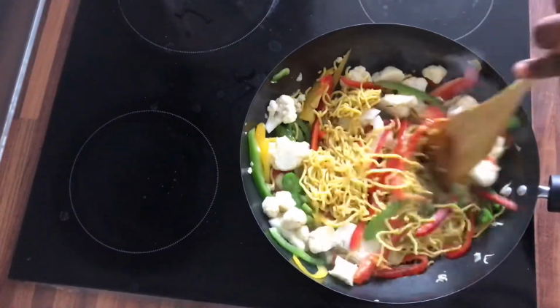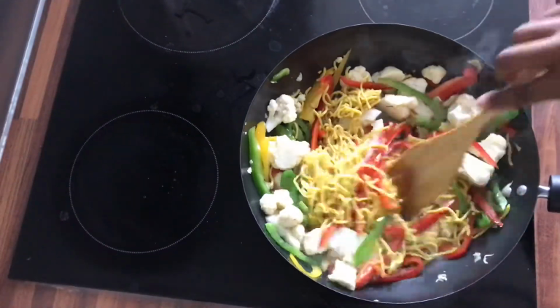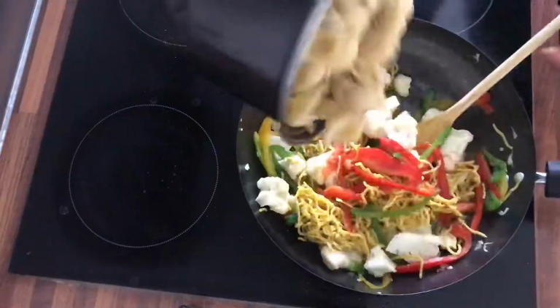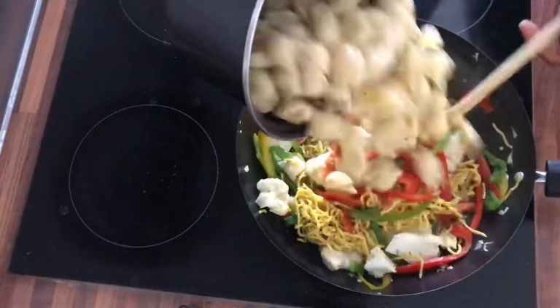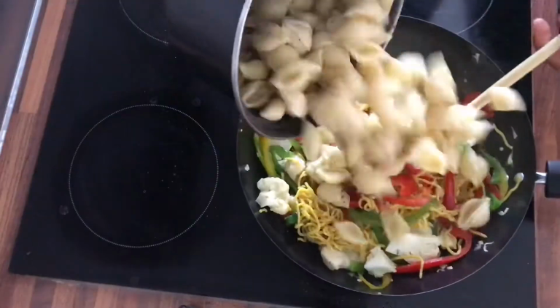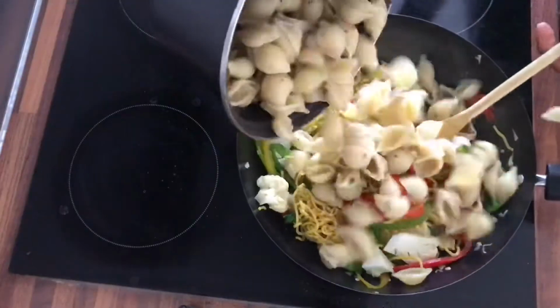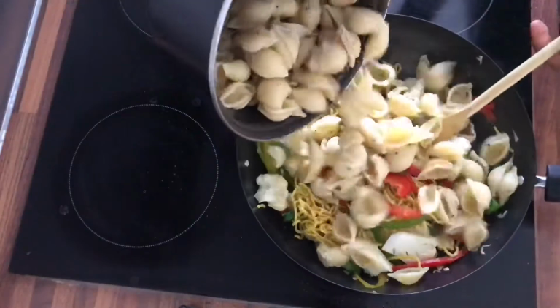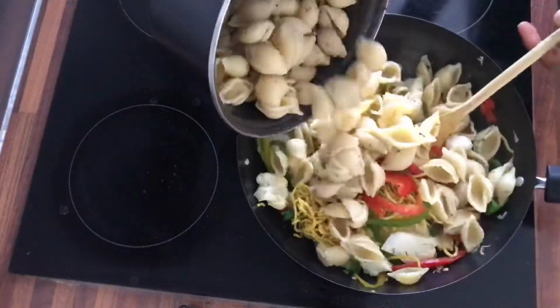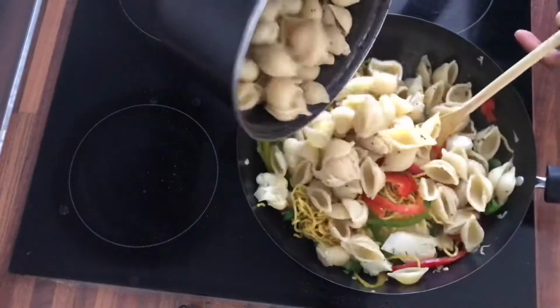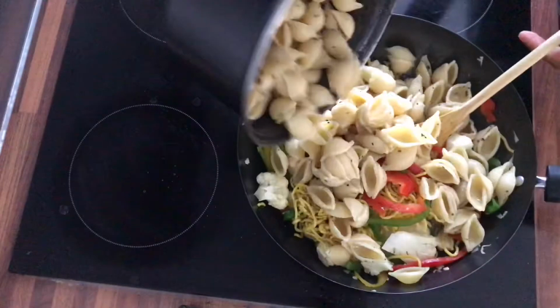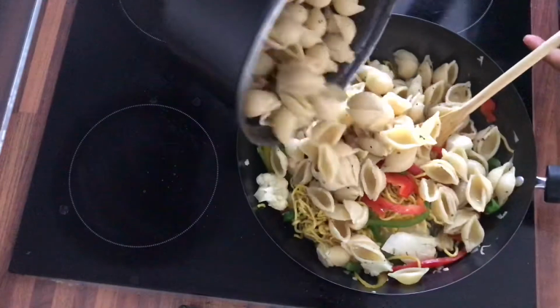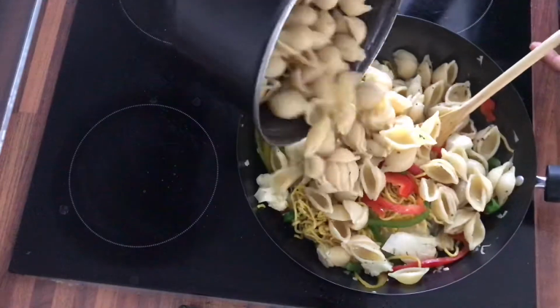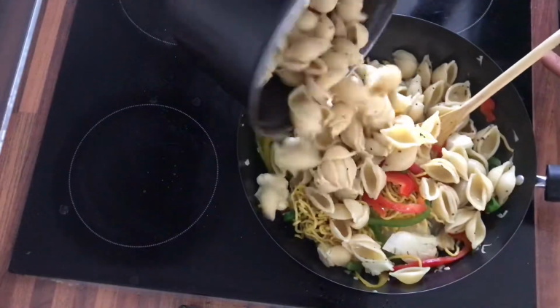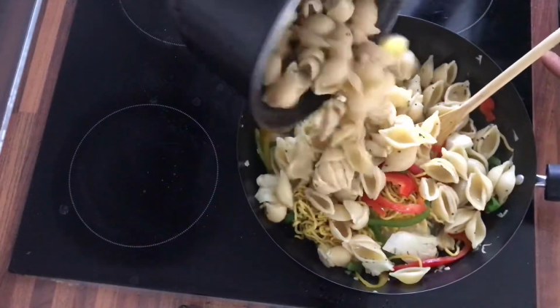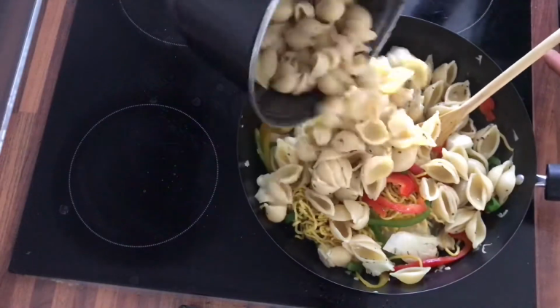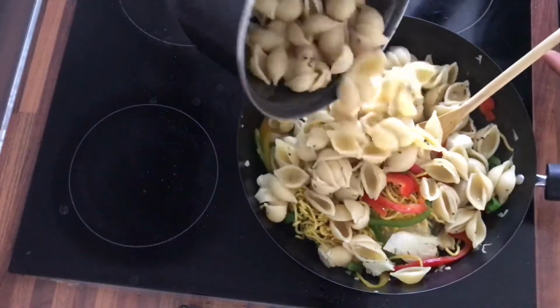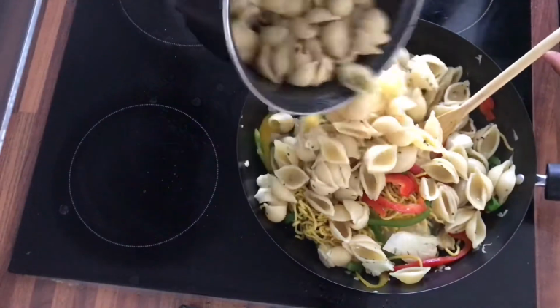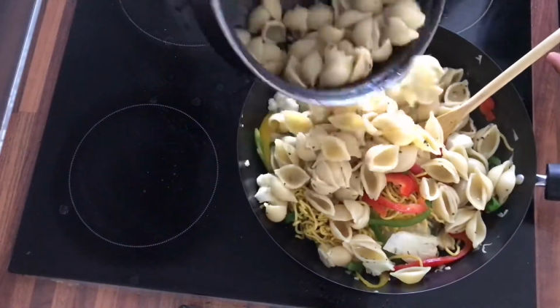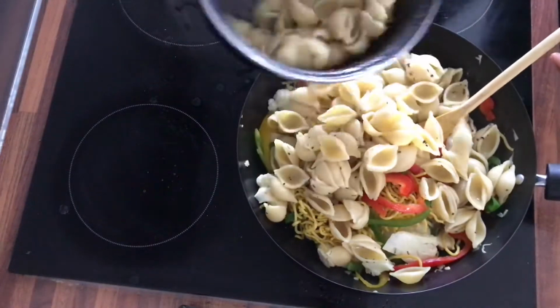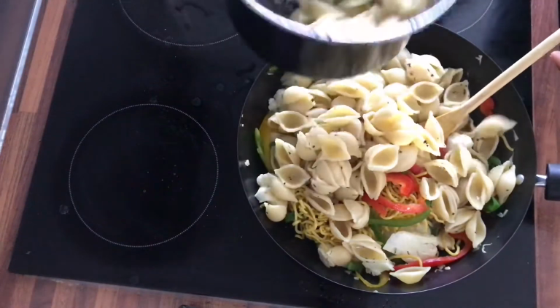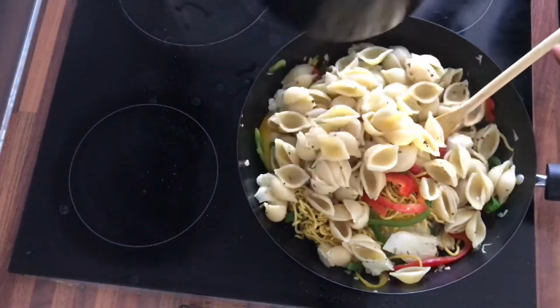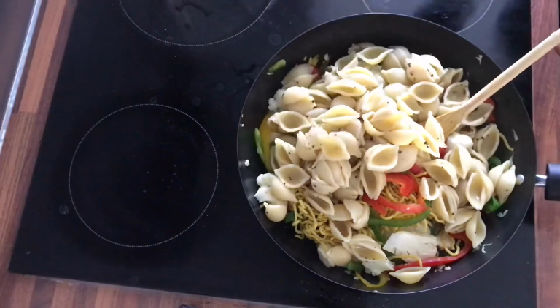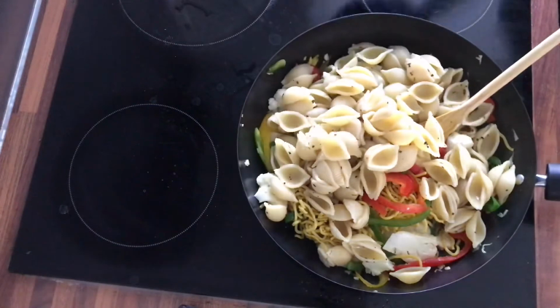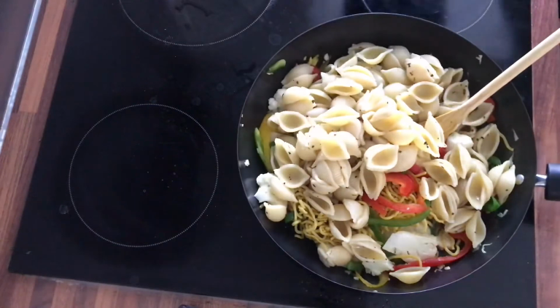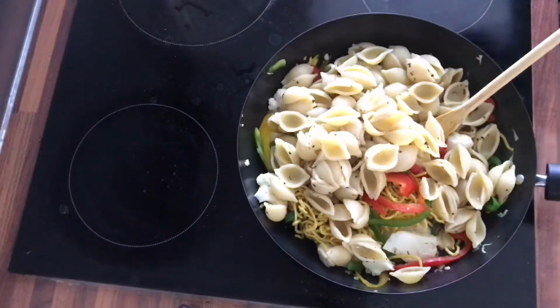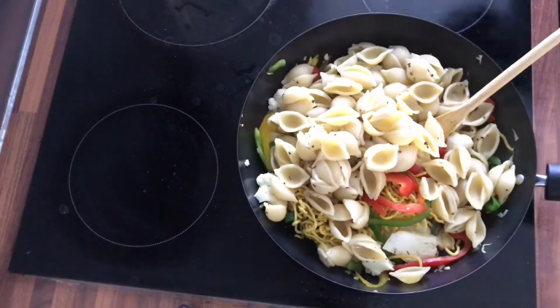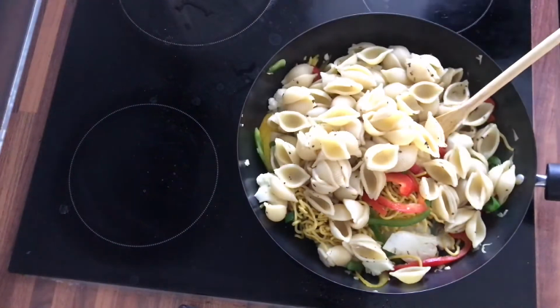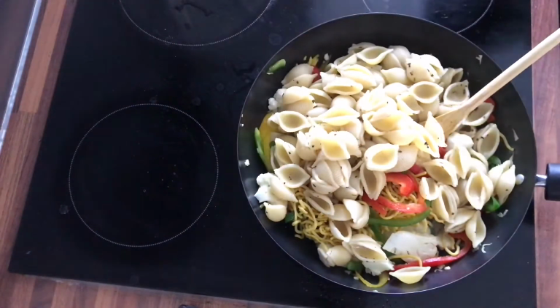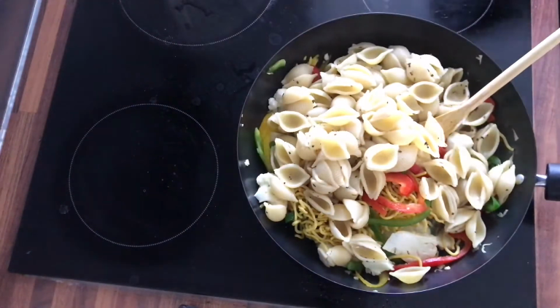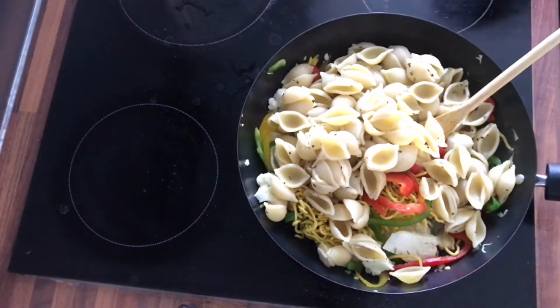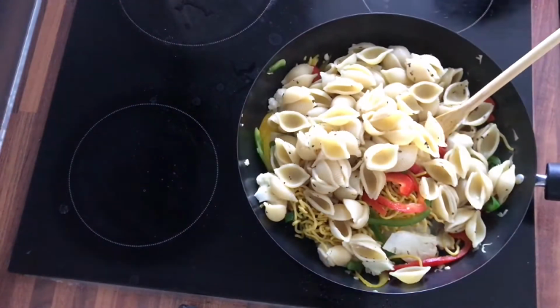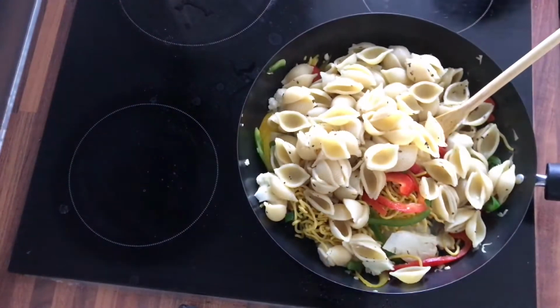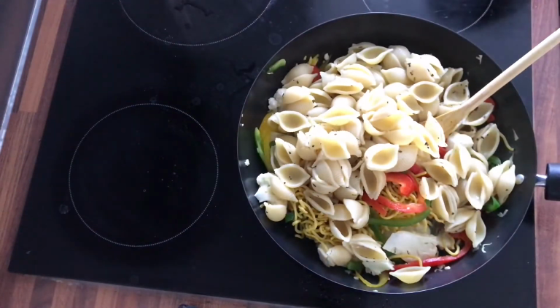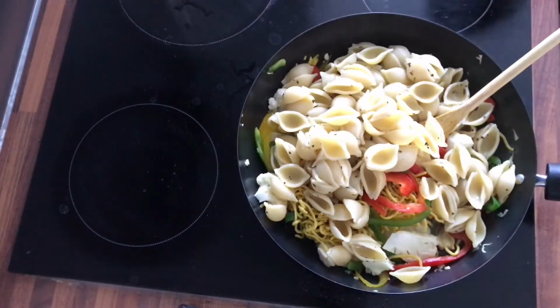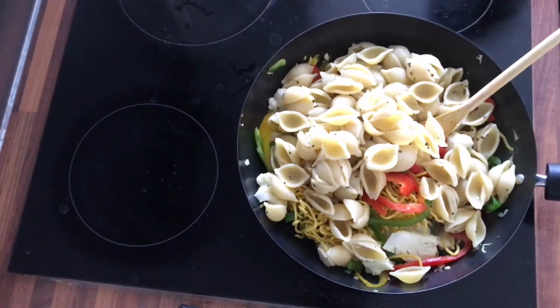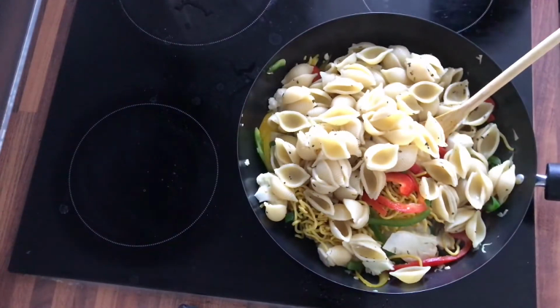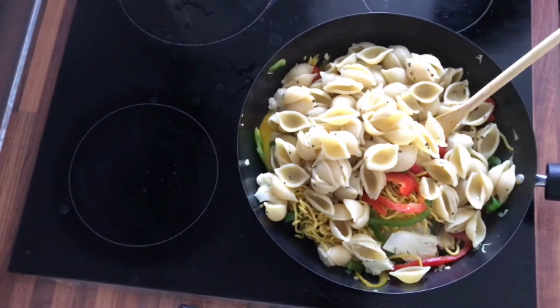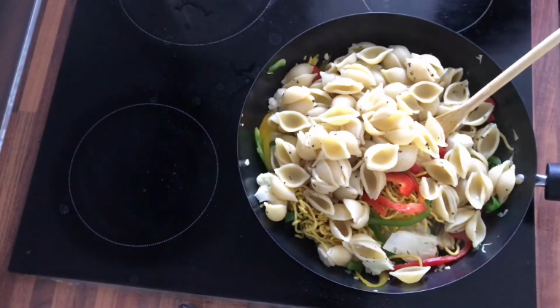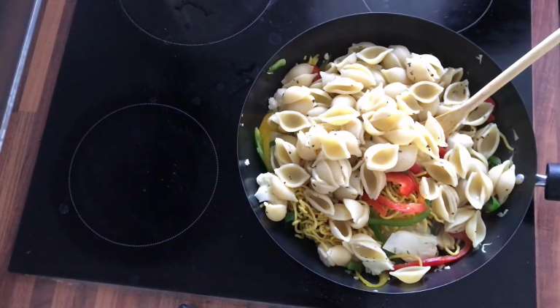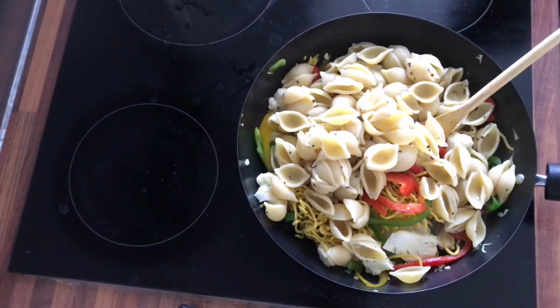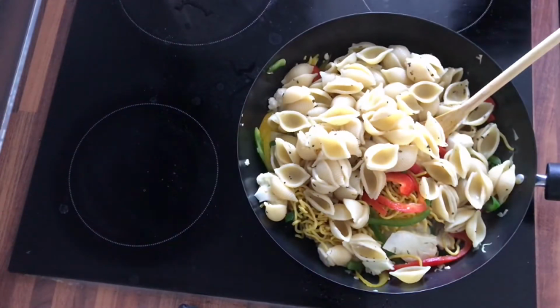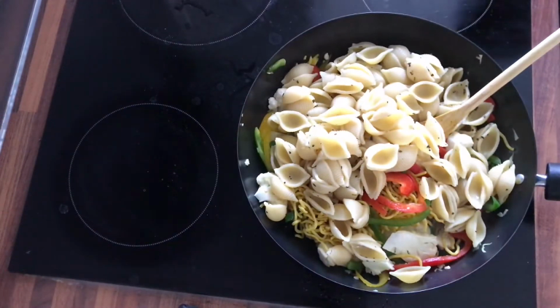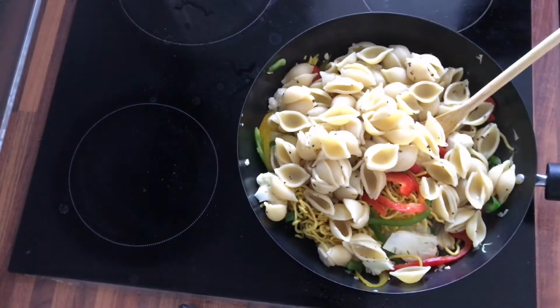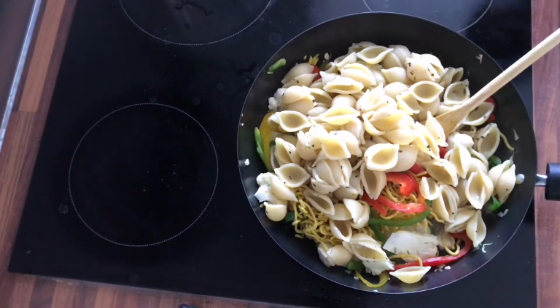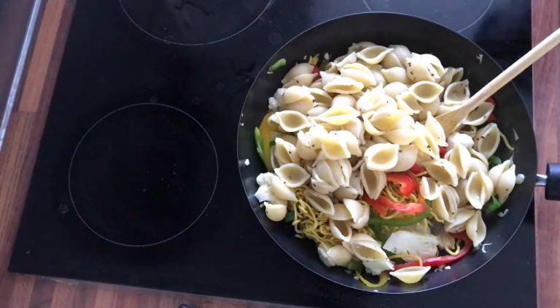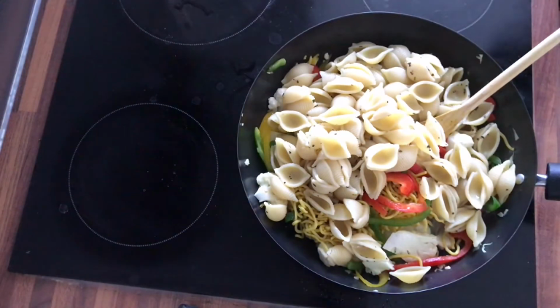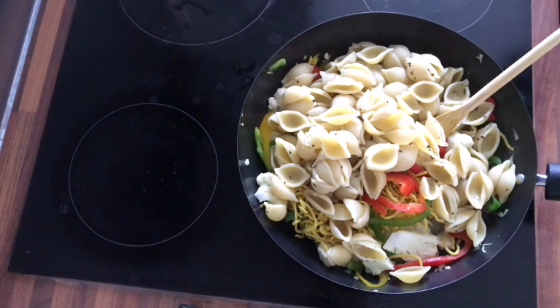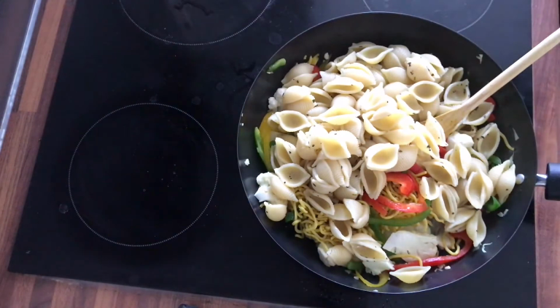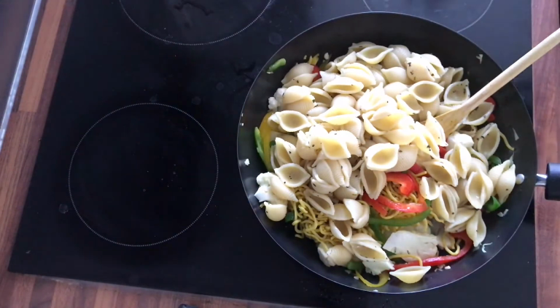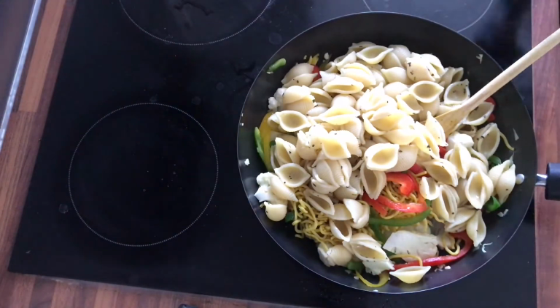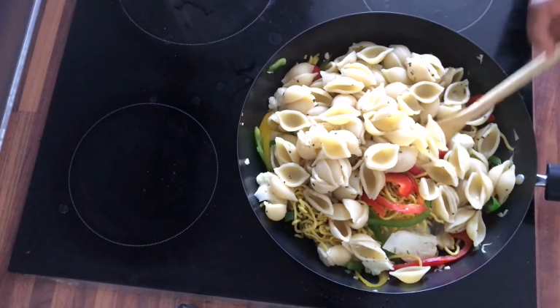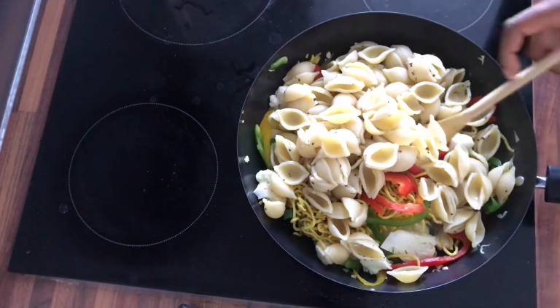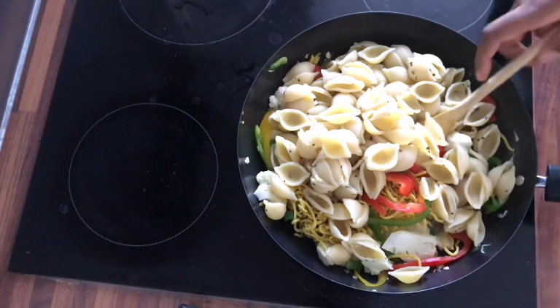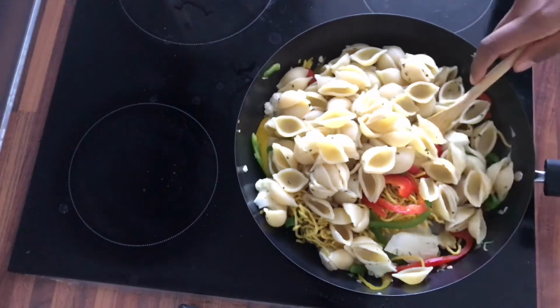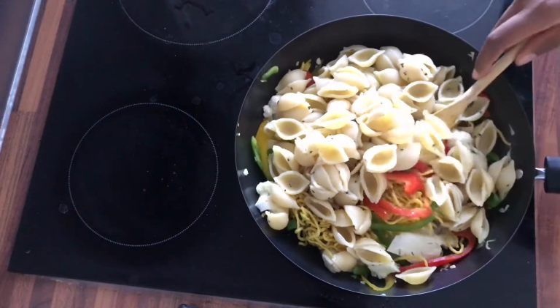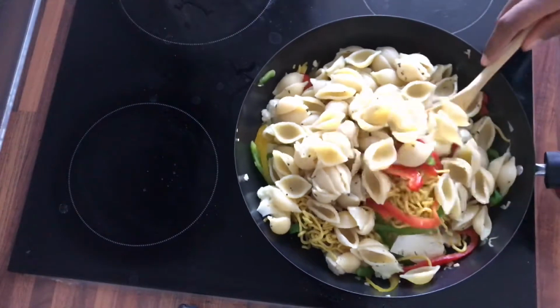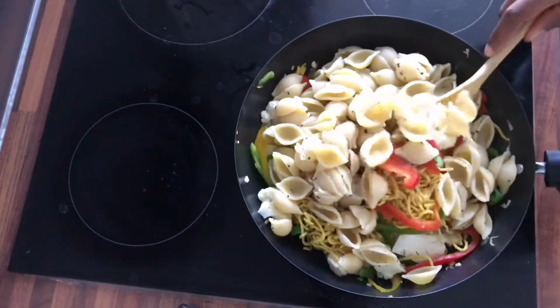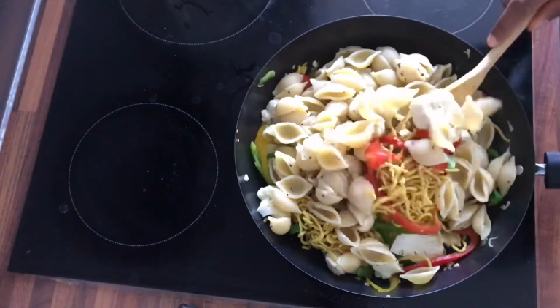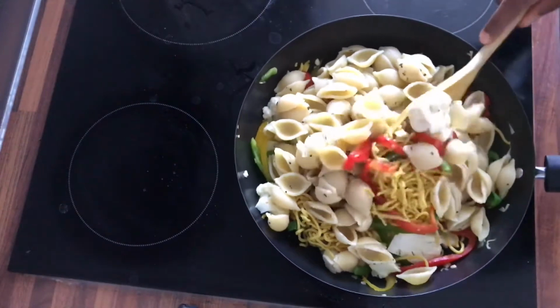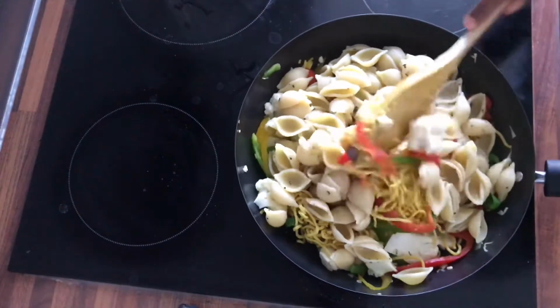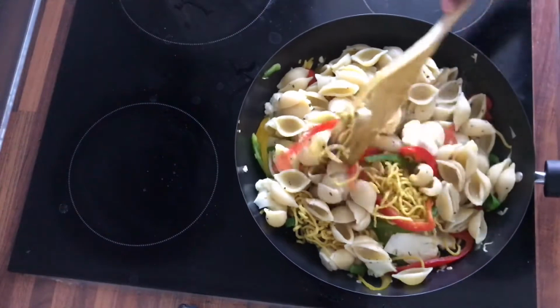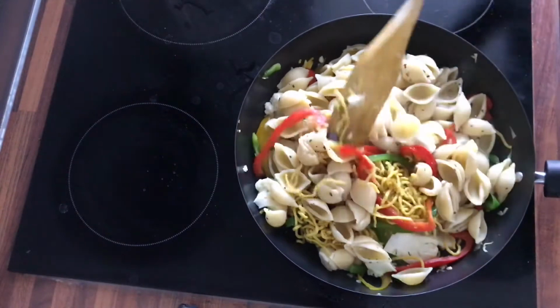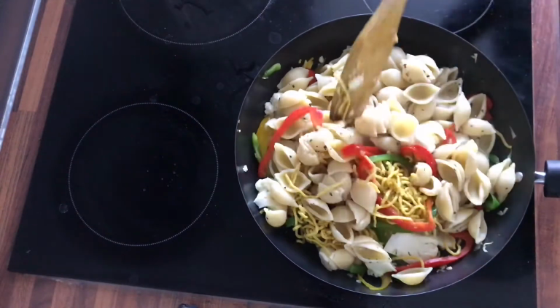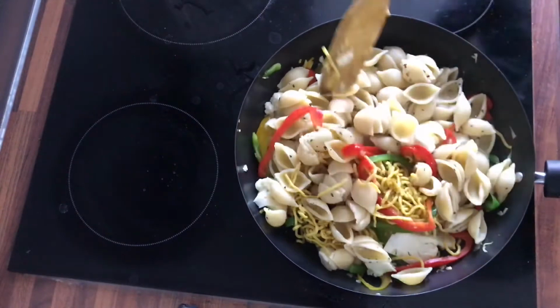This part is totally optional — I added some leftover pasta so that it won't go to waste.